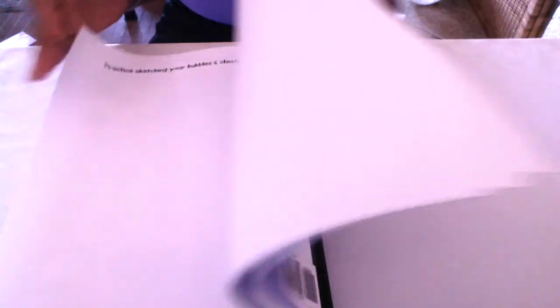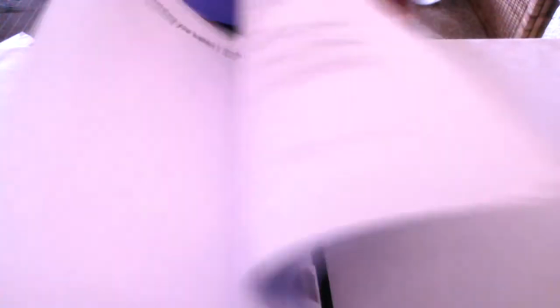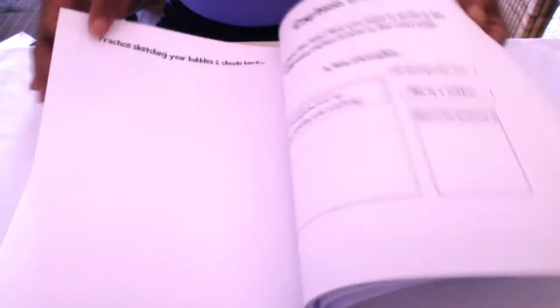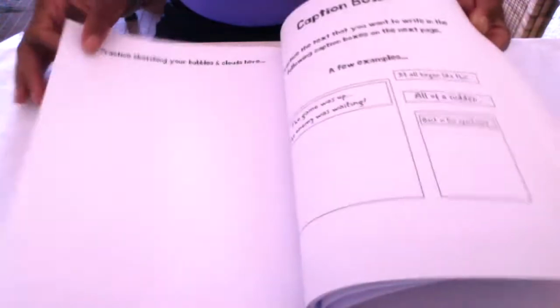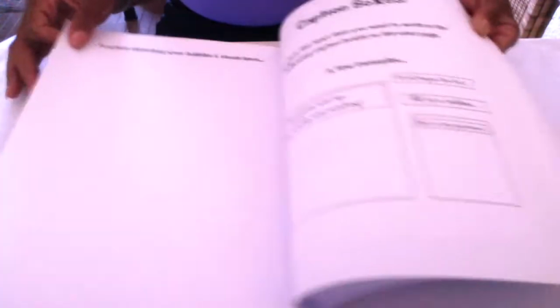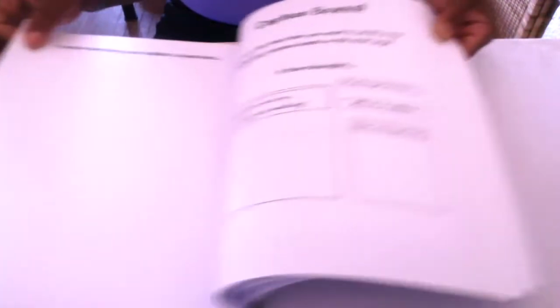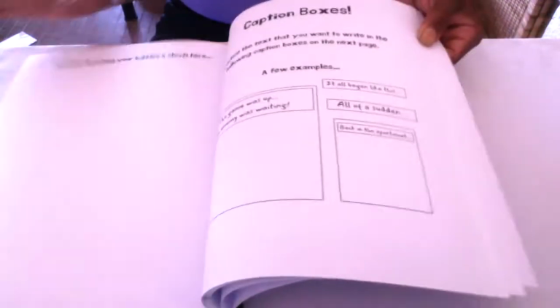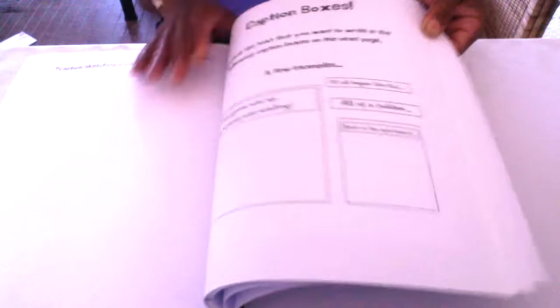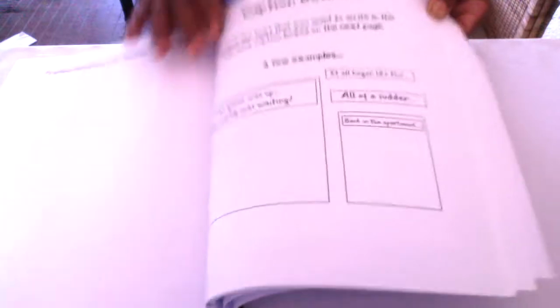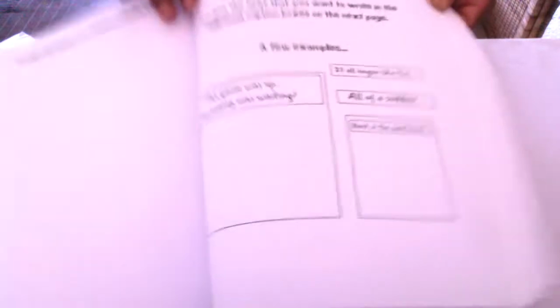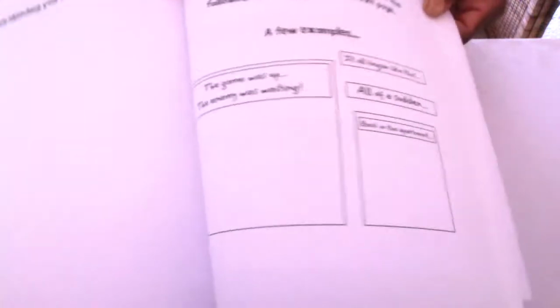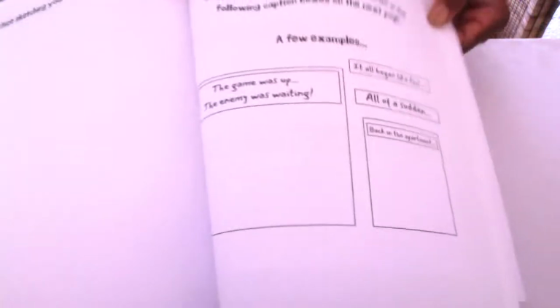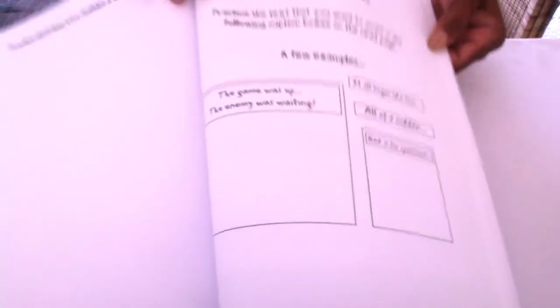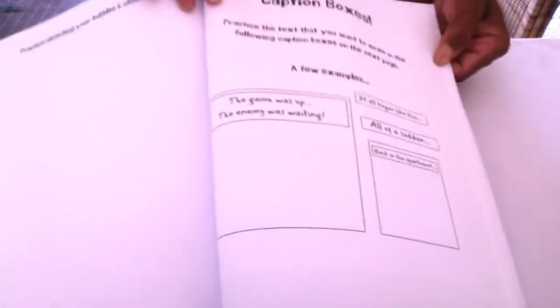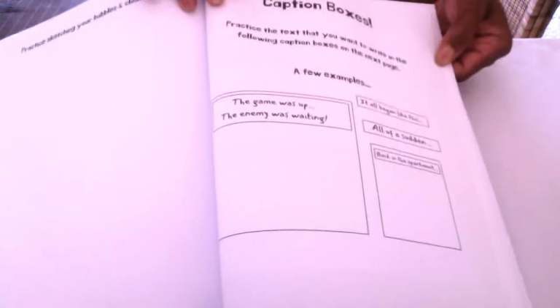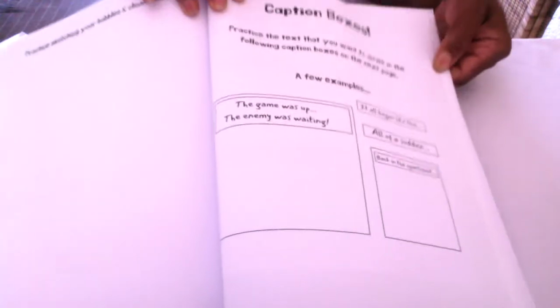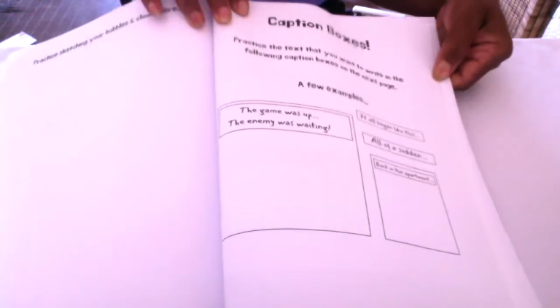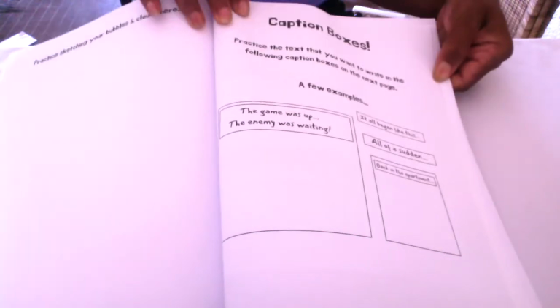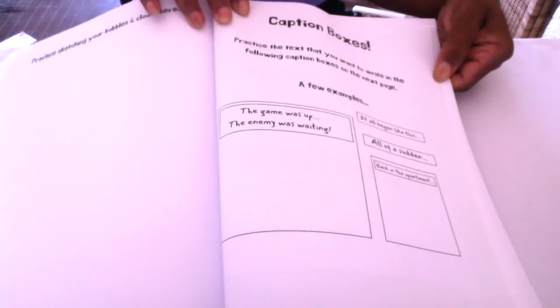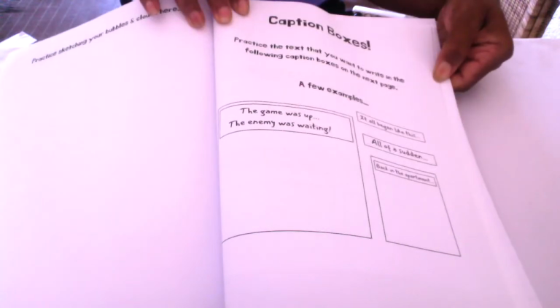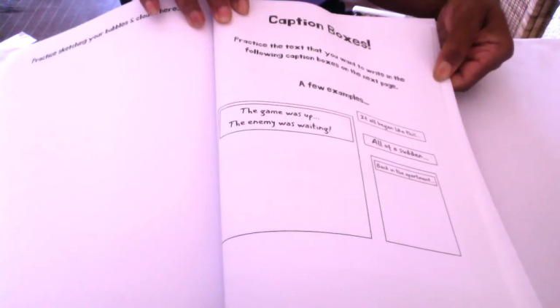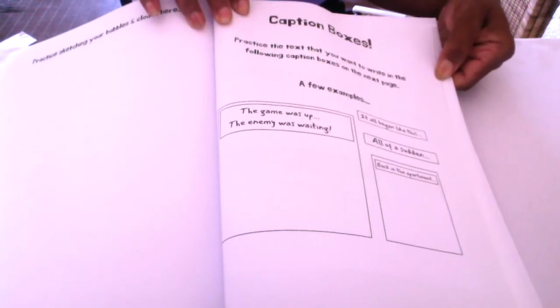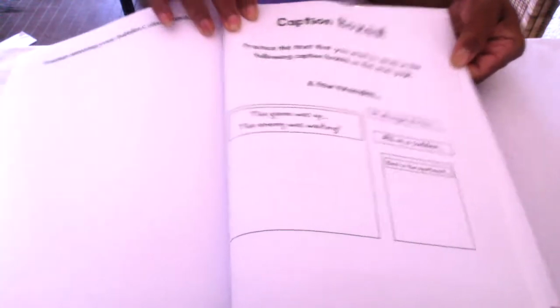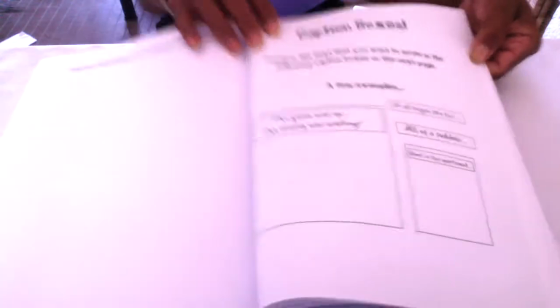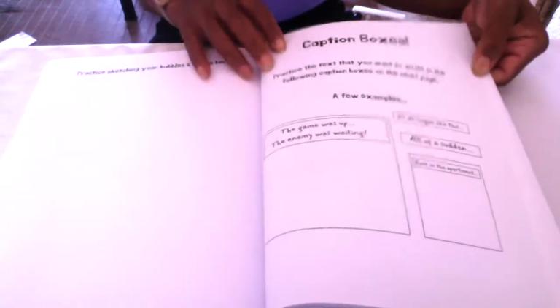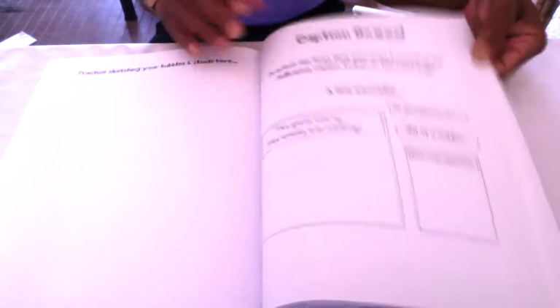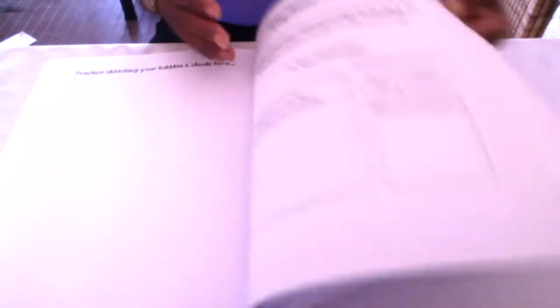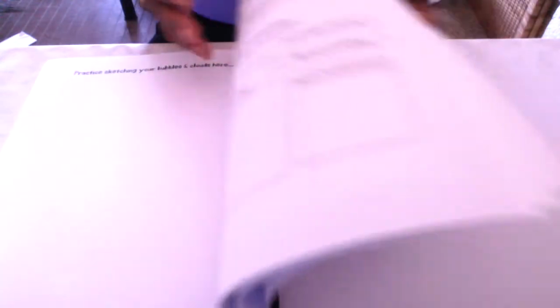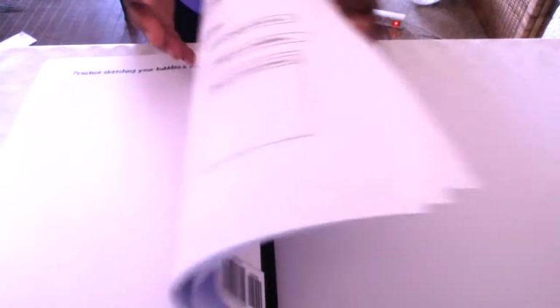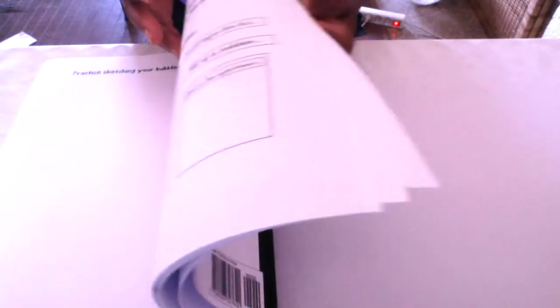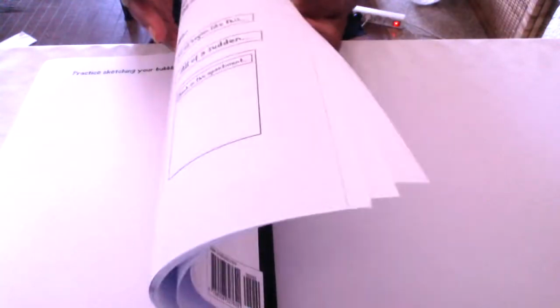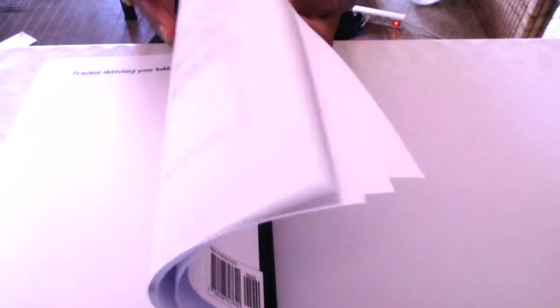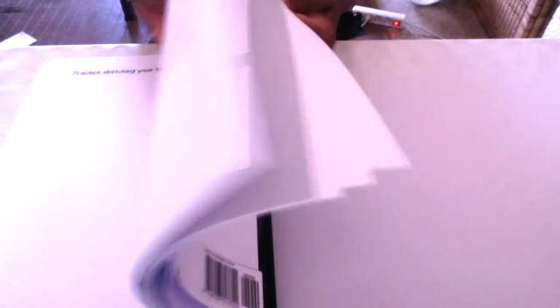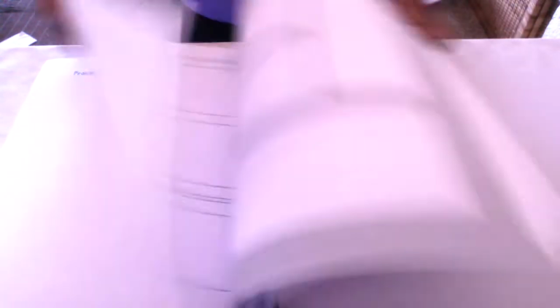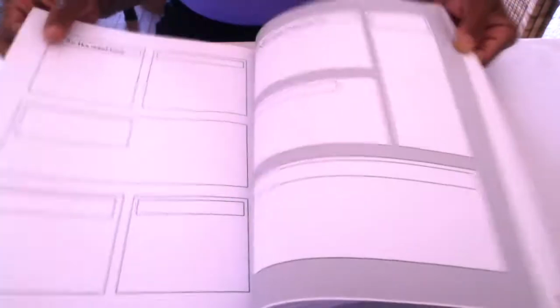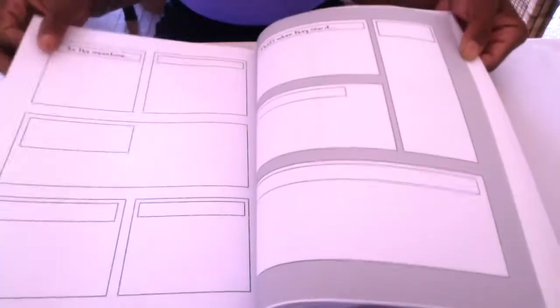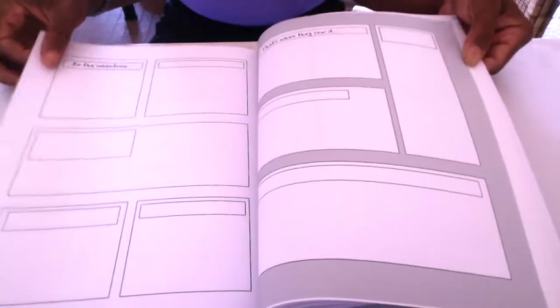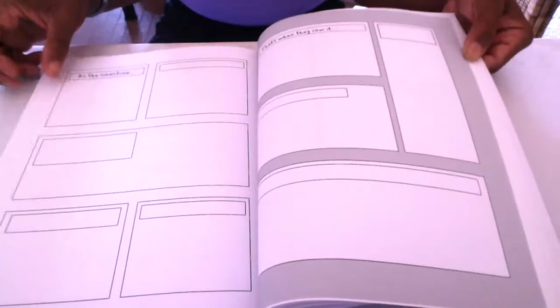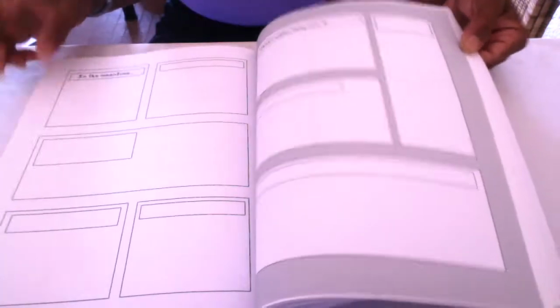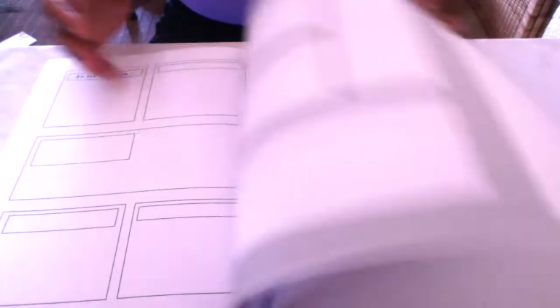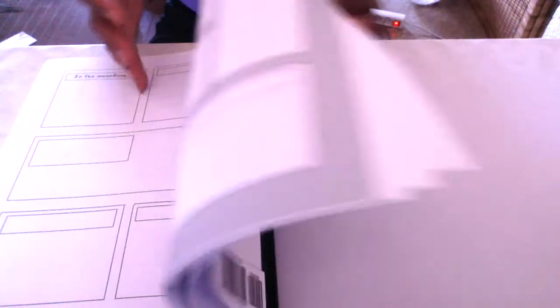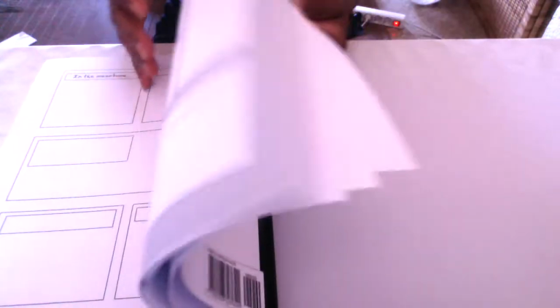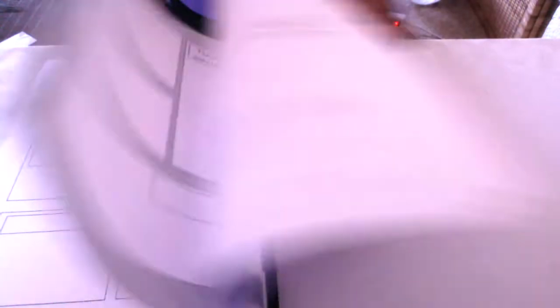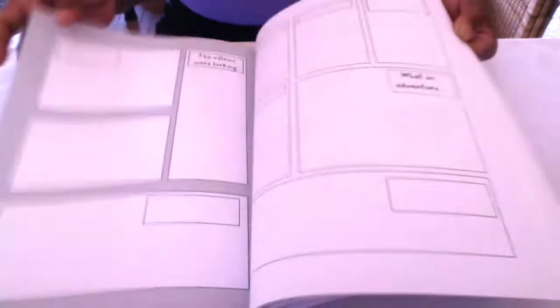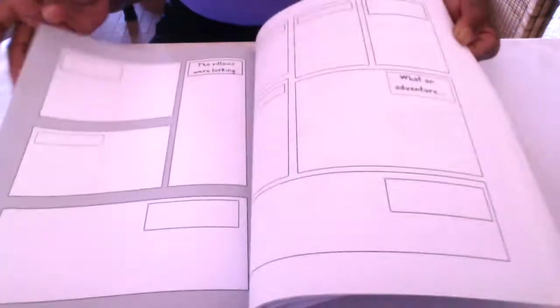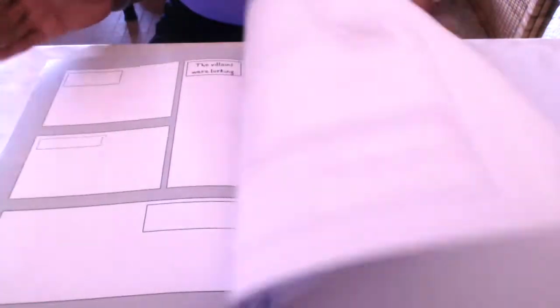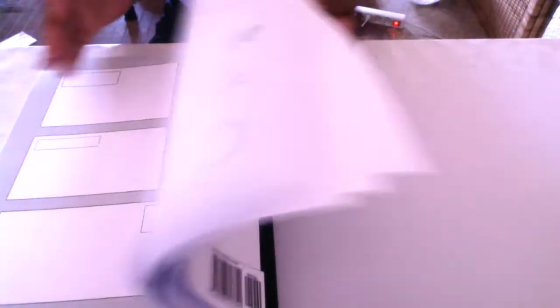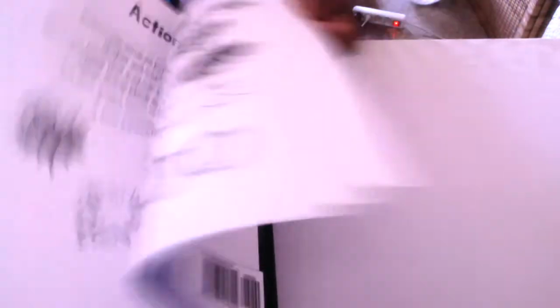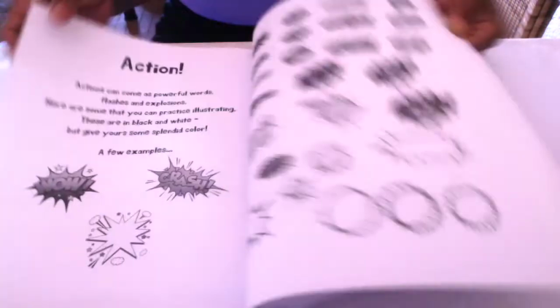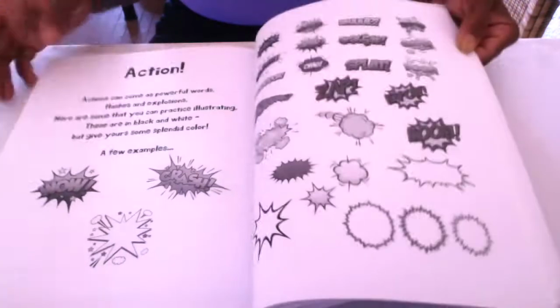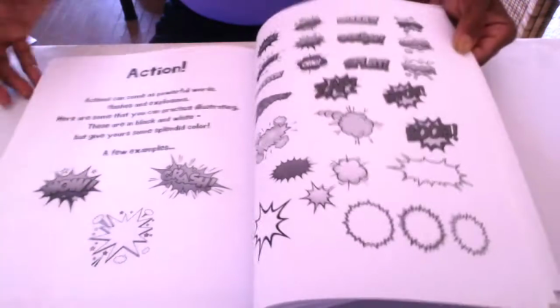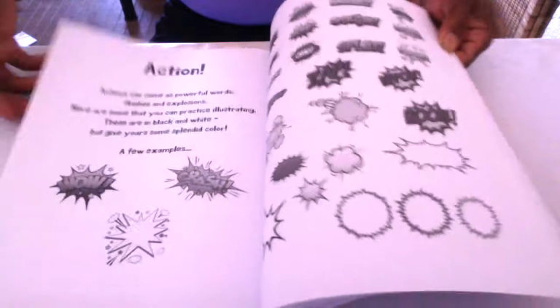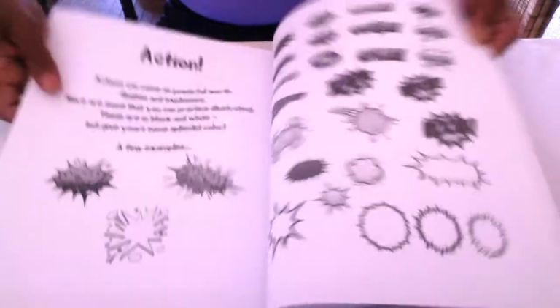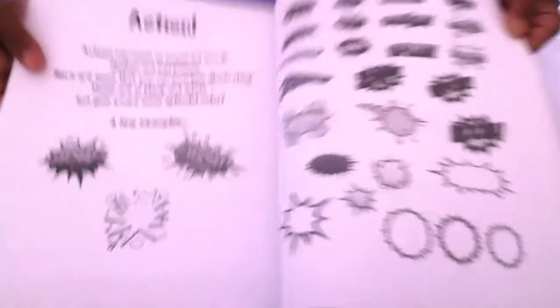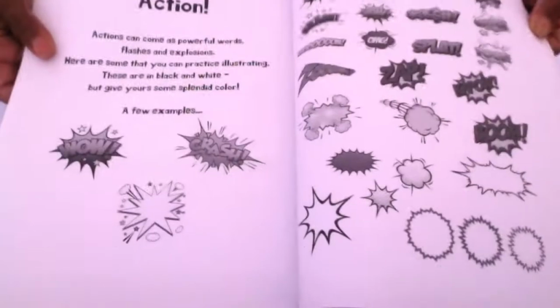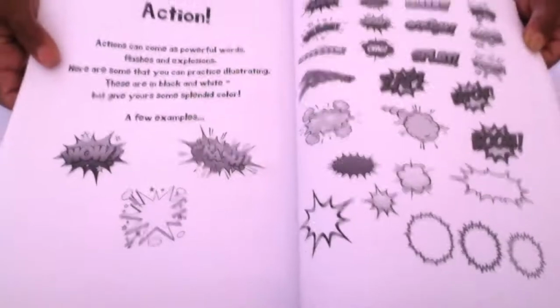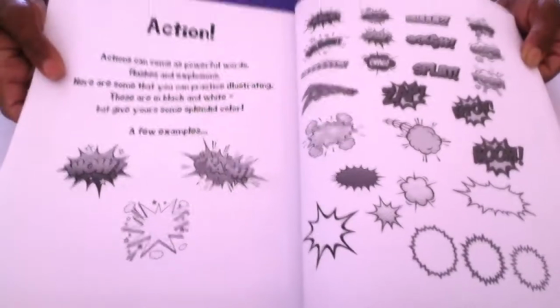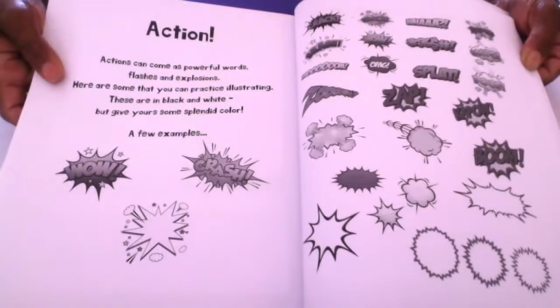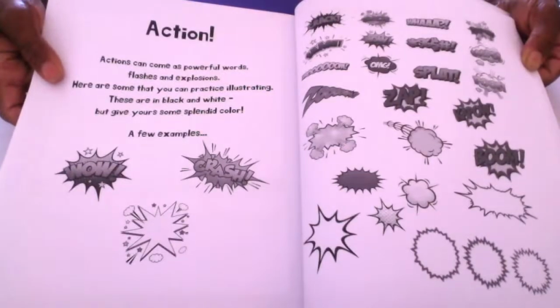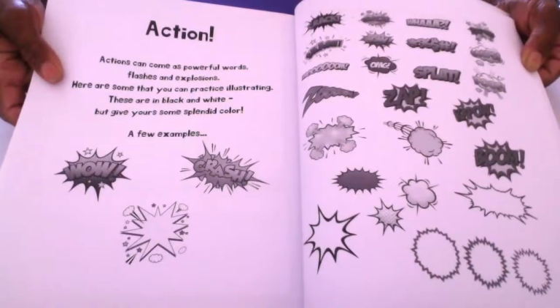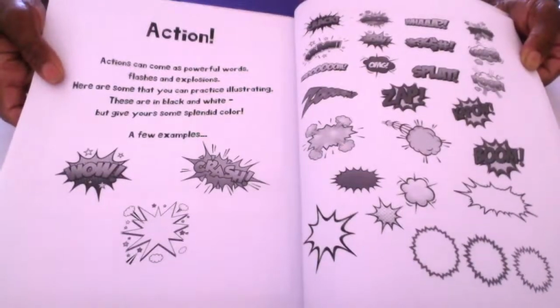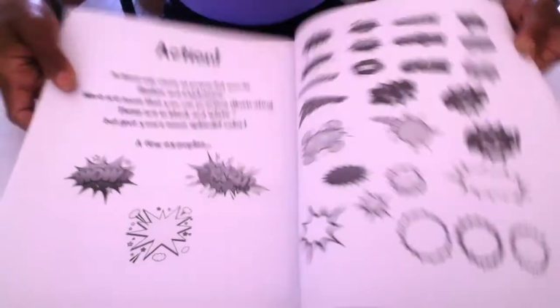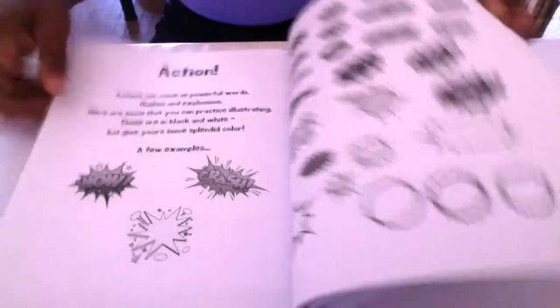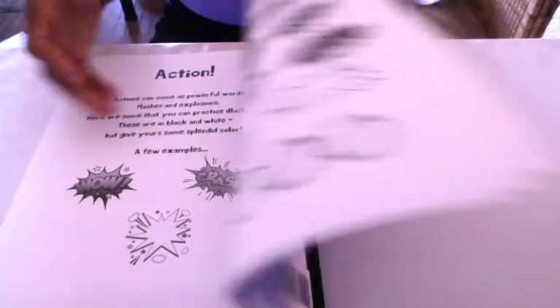My very own ultimate blank comic book. Written, illustrated and directed by you.